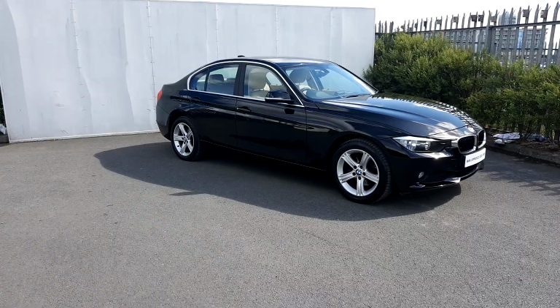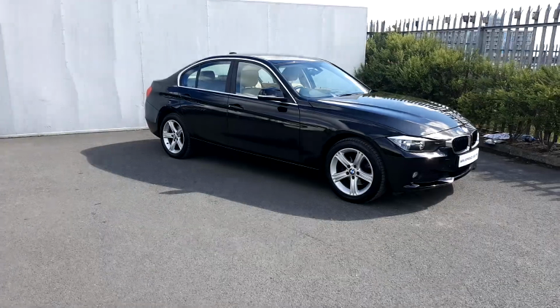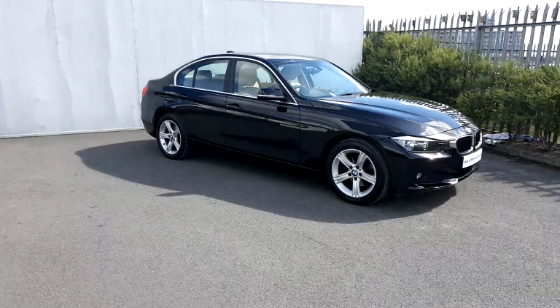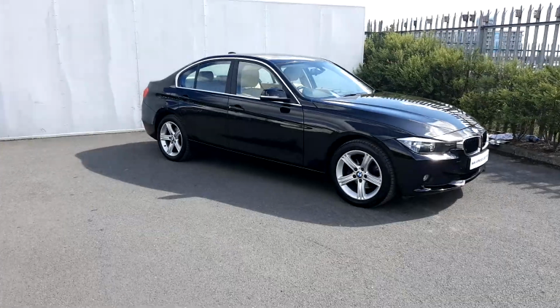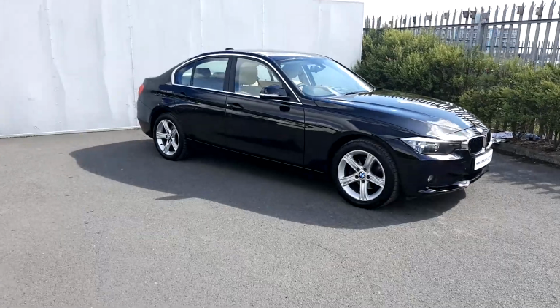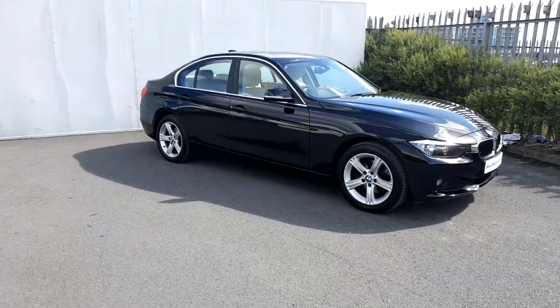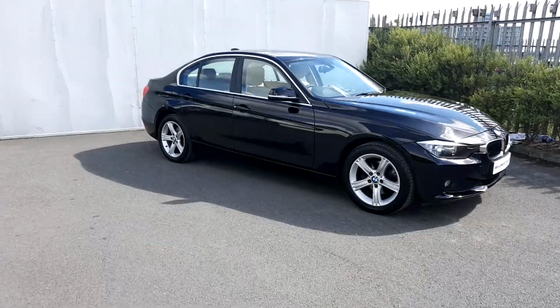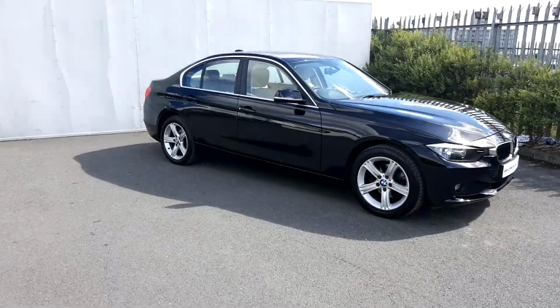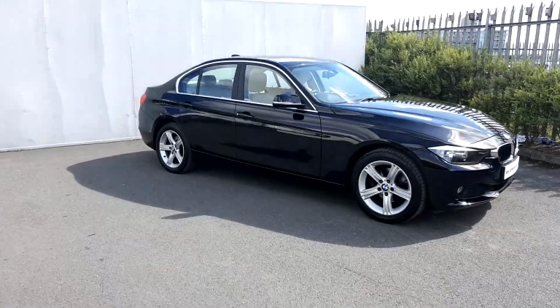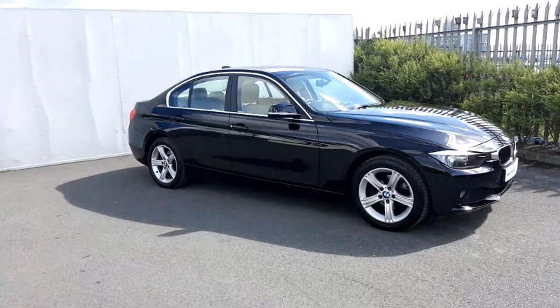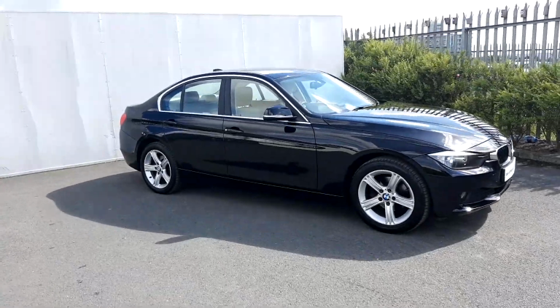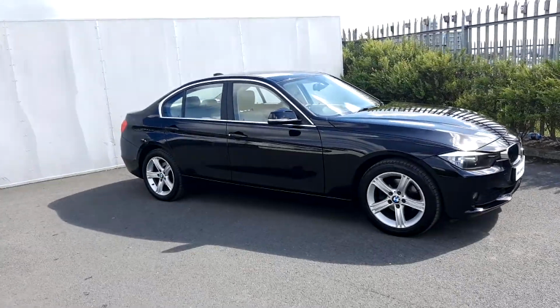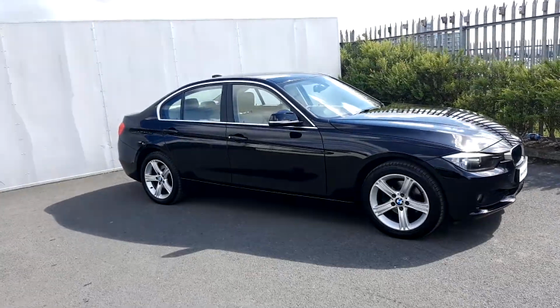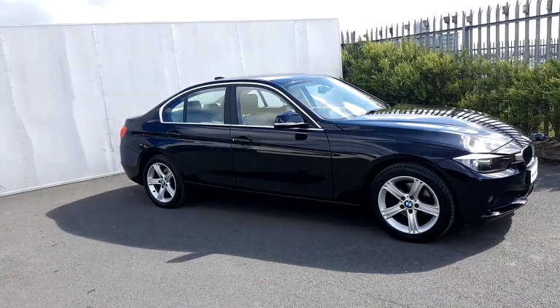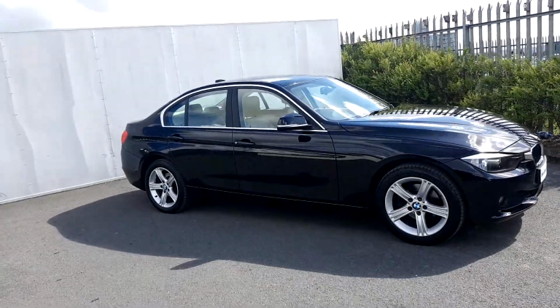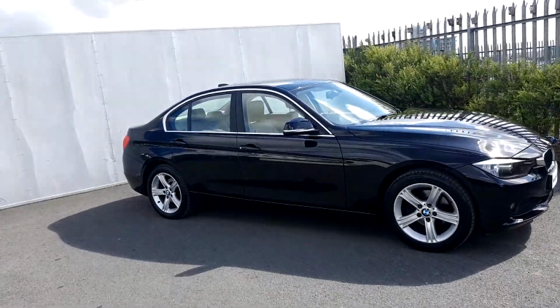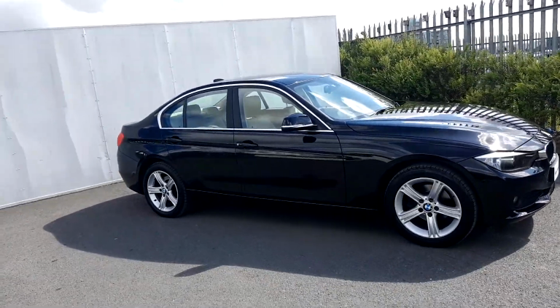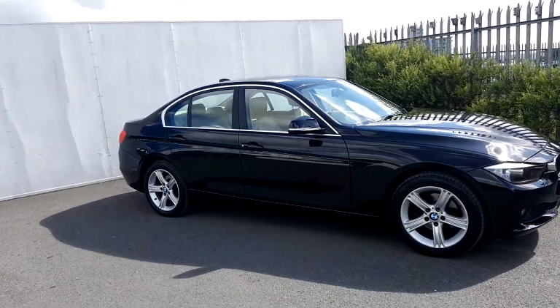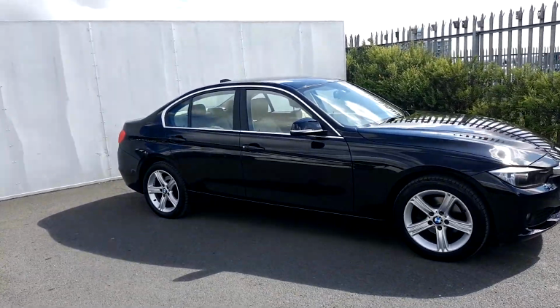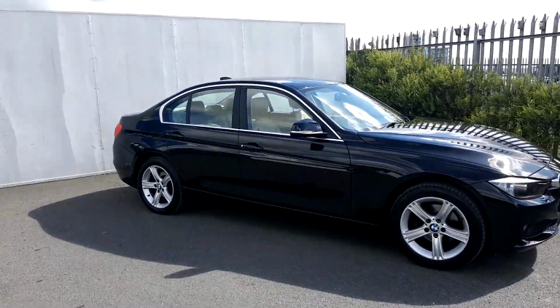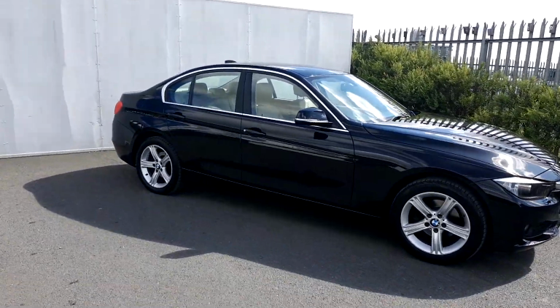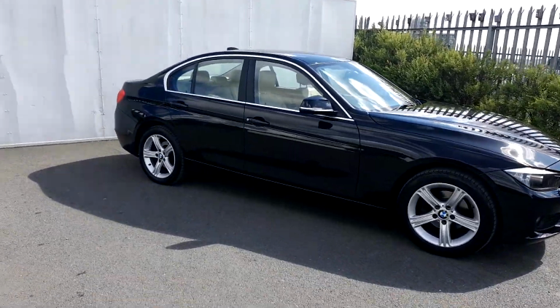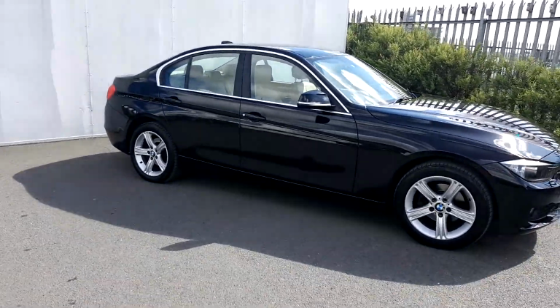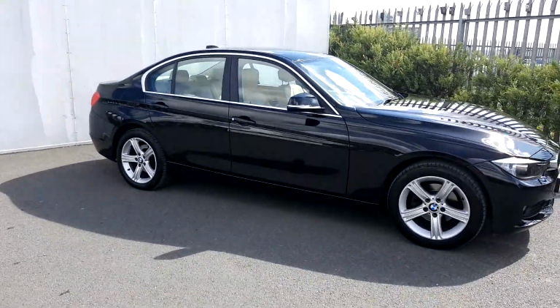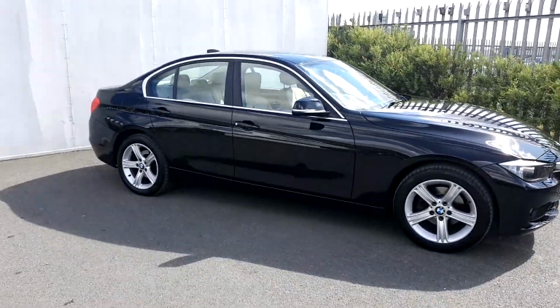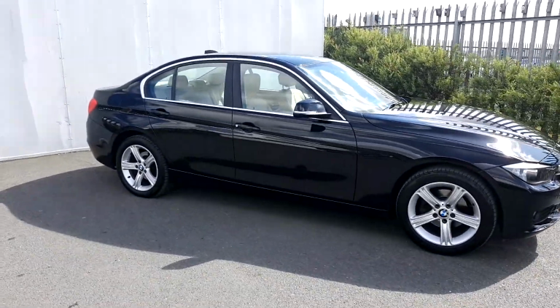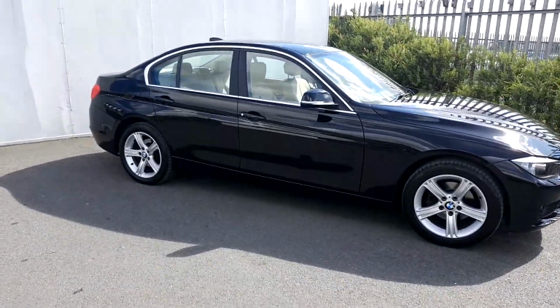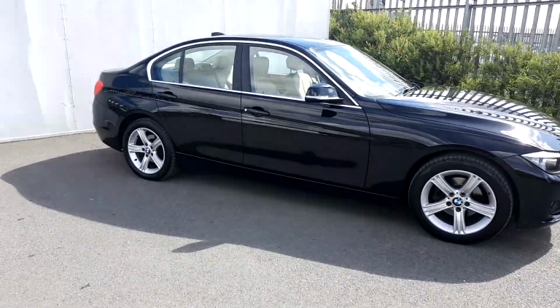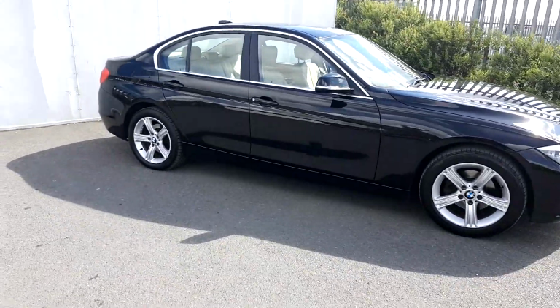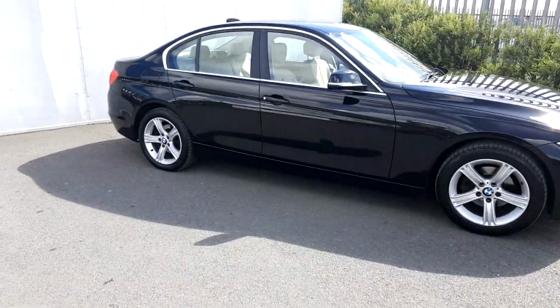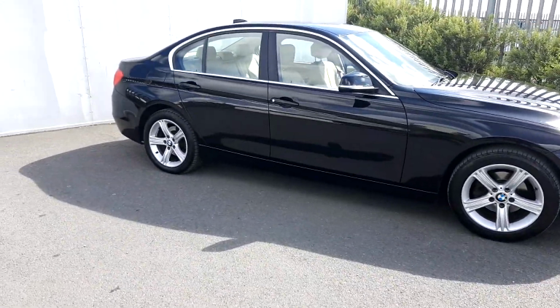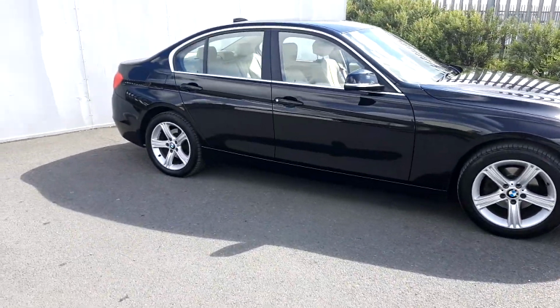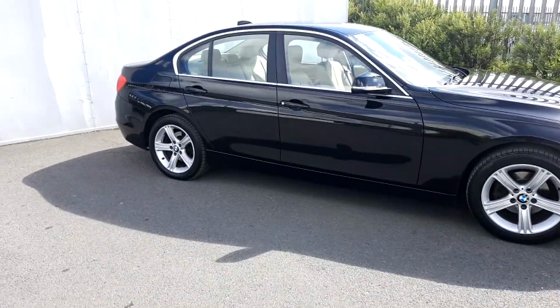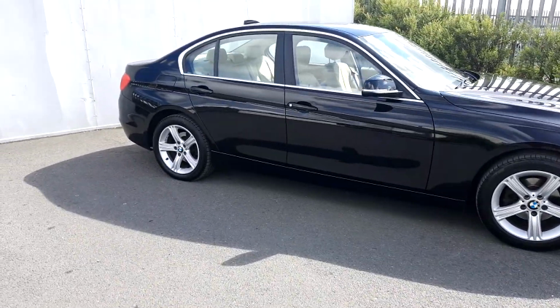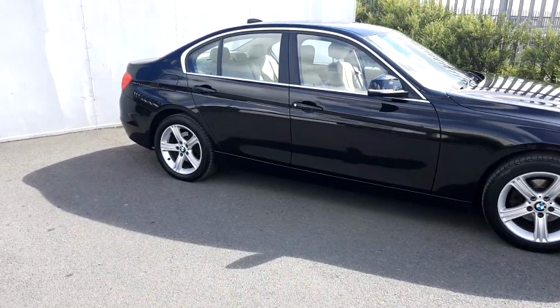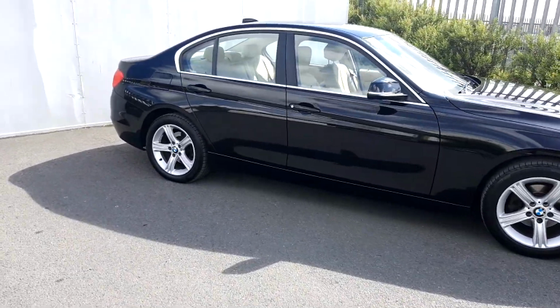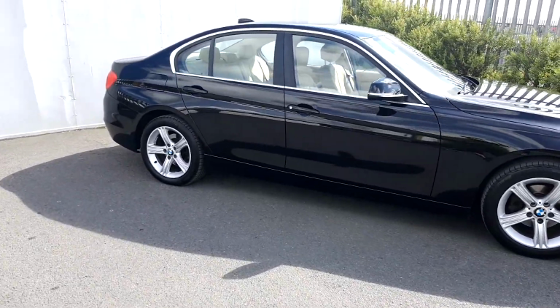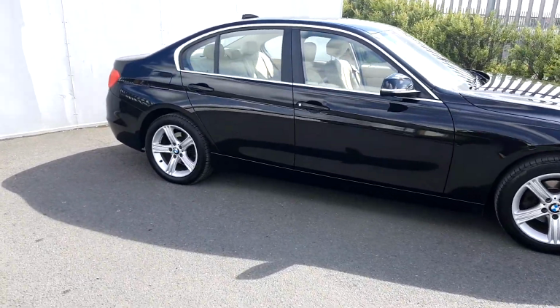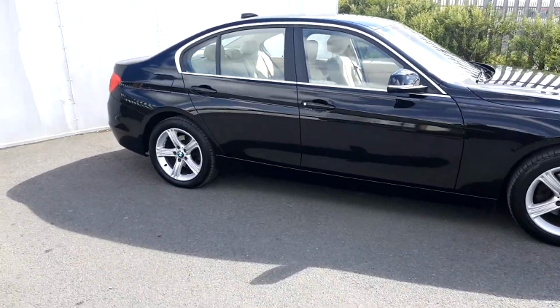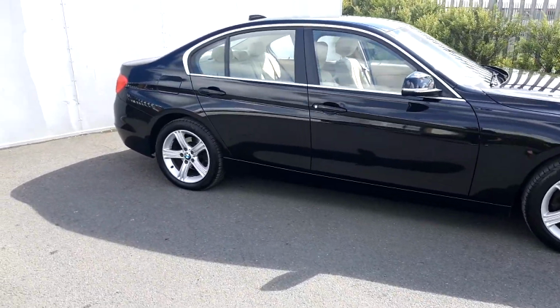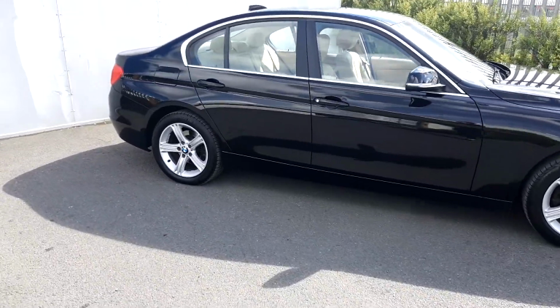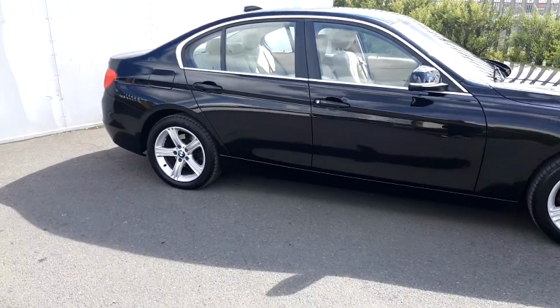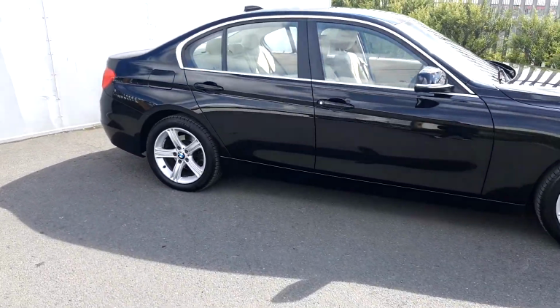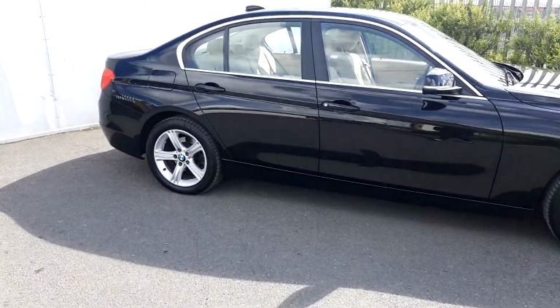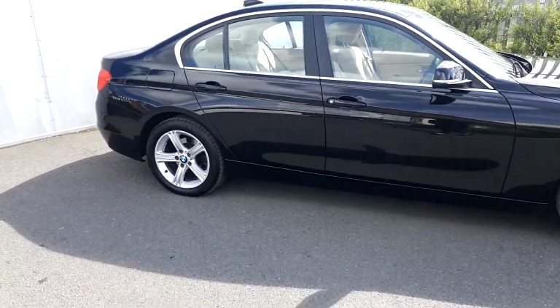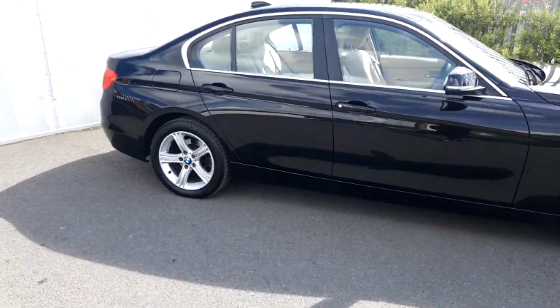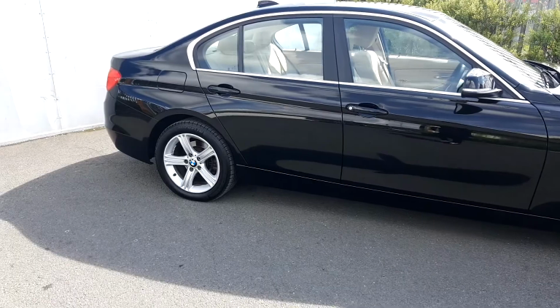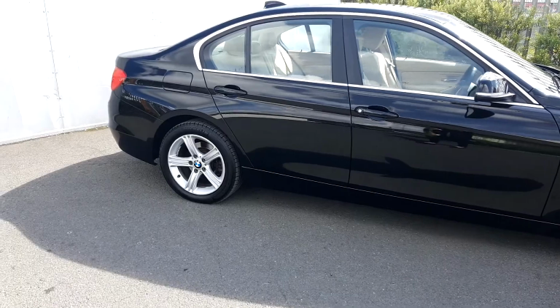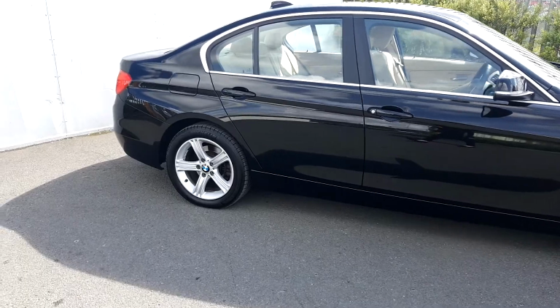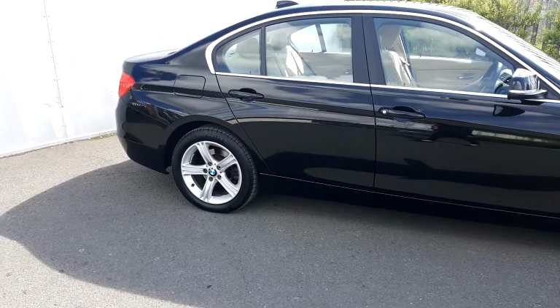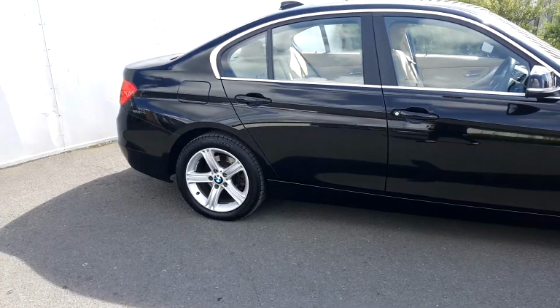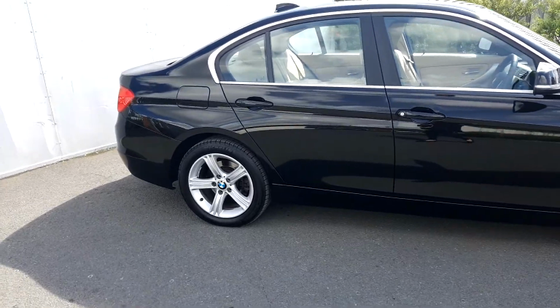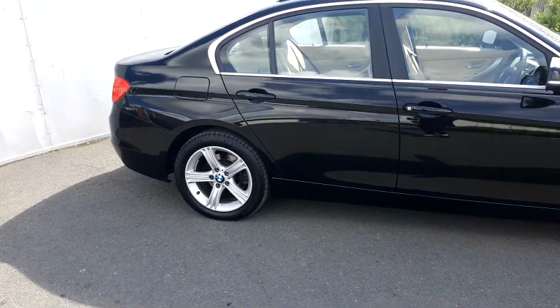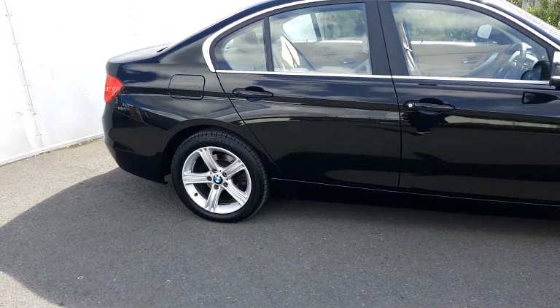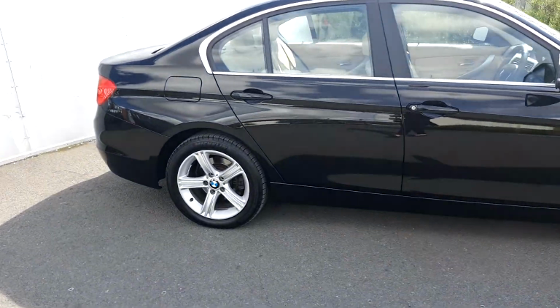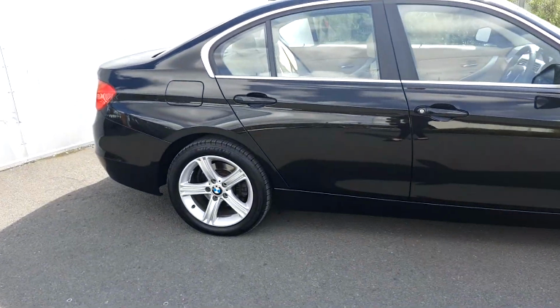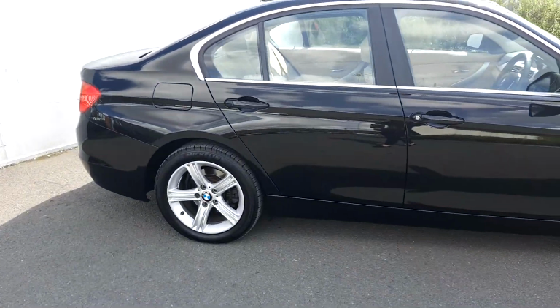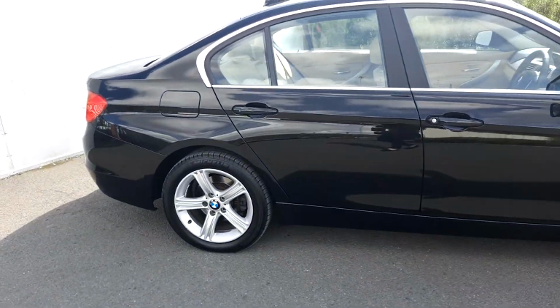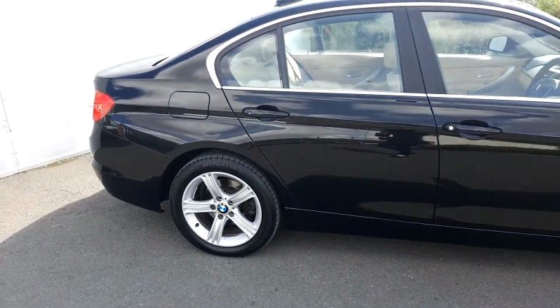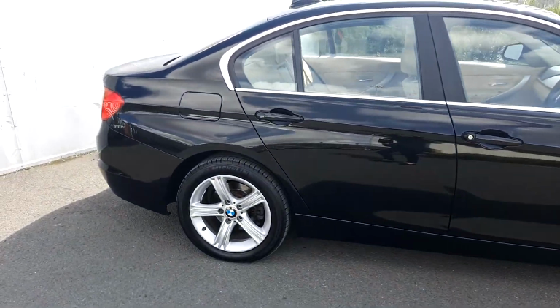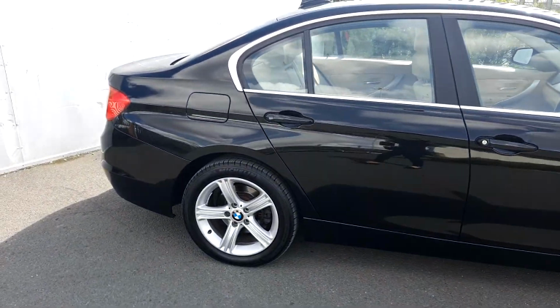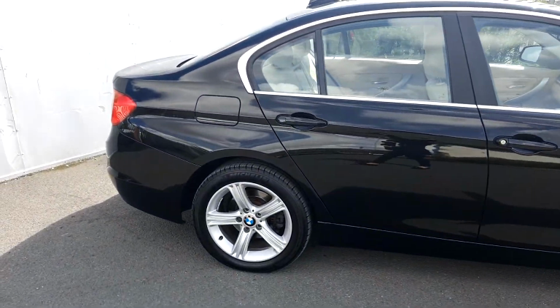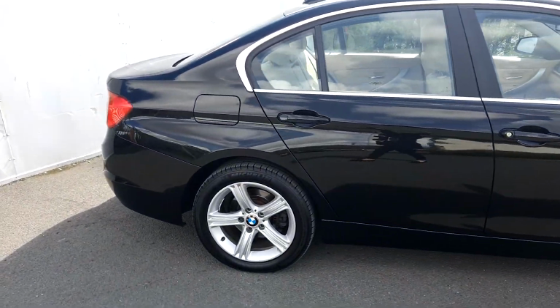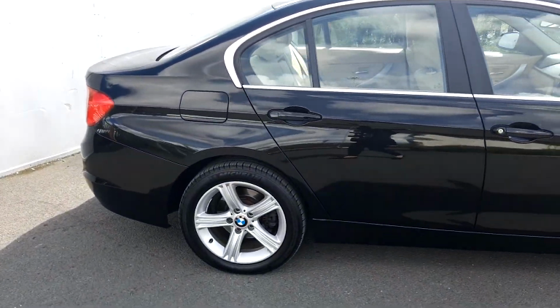Hi everybody, this is Suzanne here from Joe Duffy BMW. Today we are having a look at a 318D and the color is jet black.